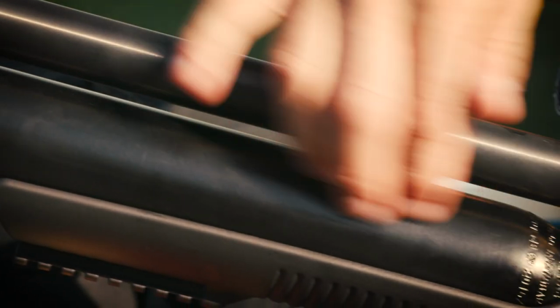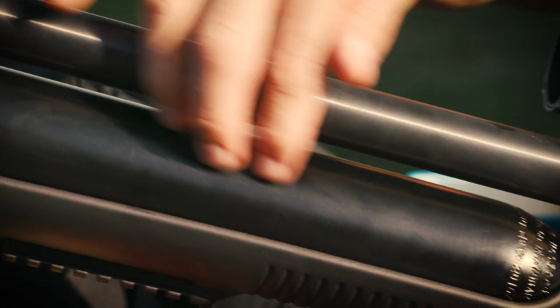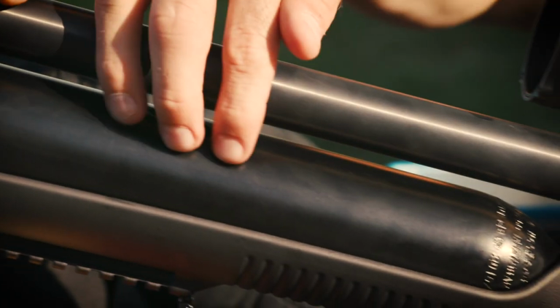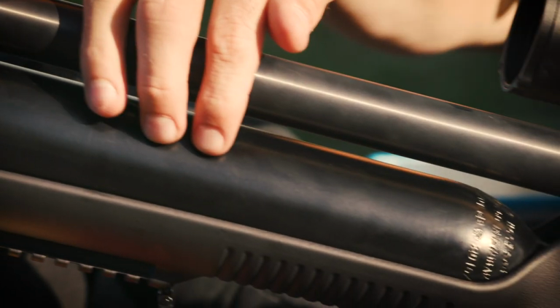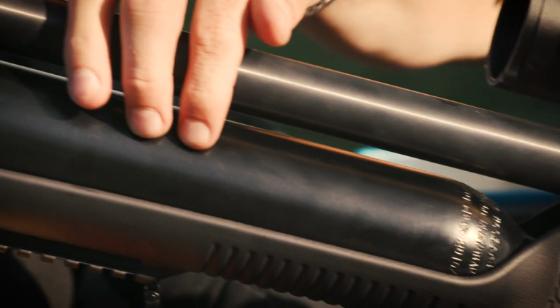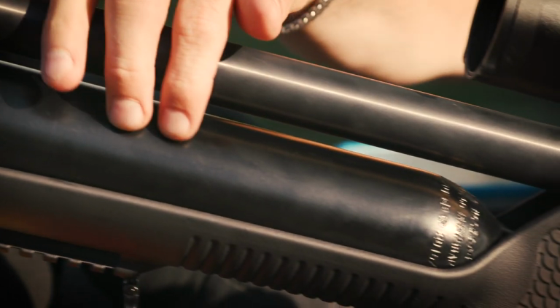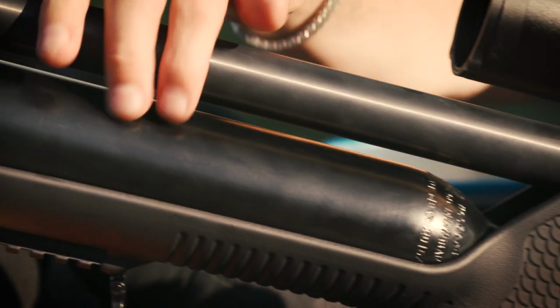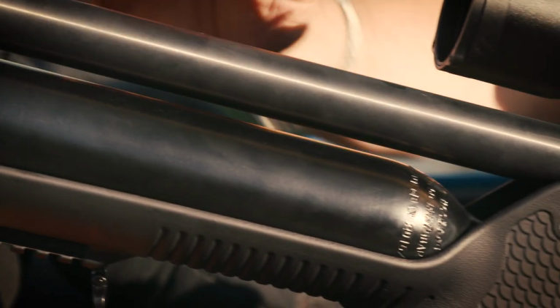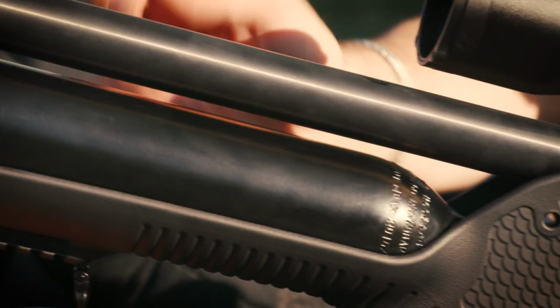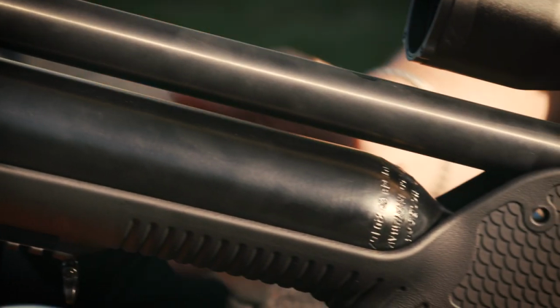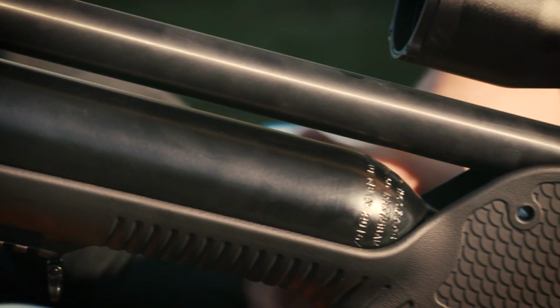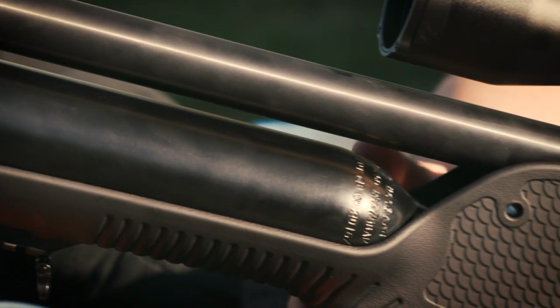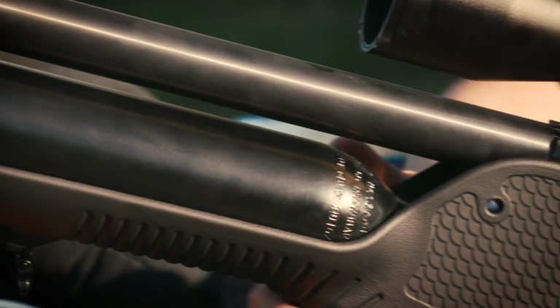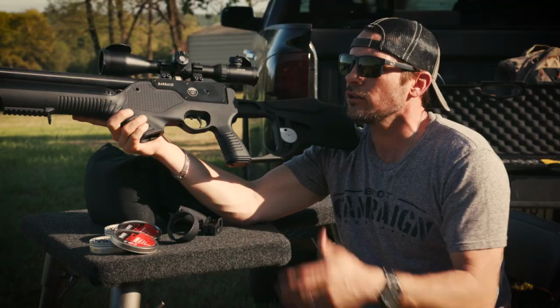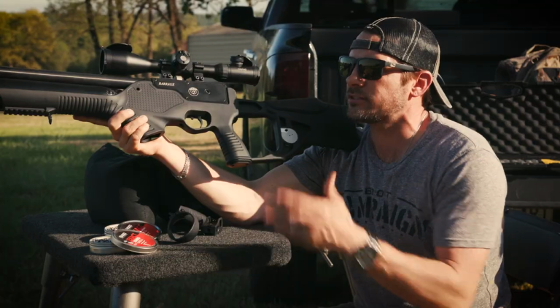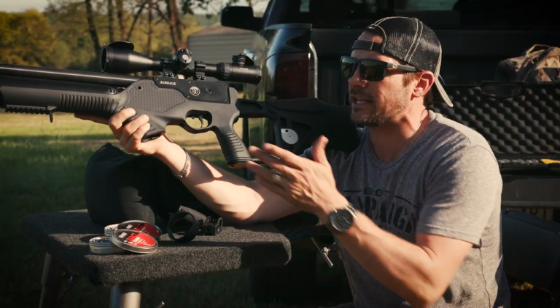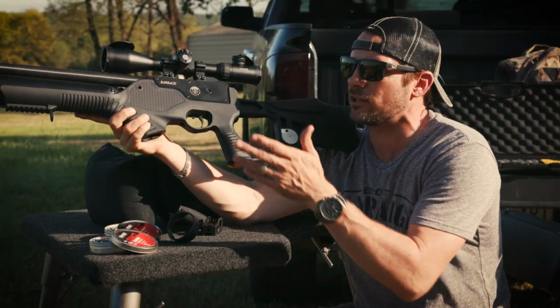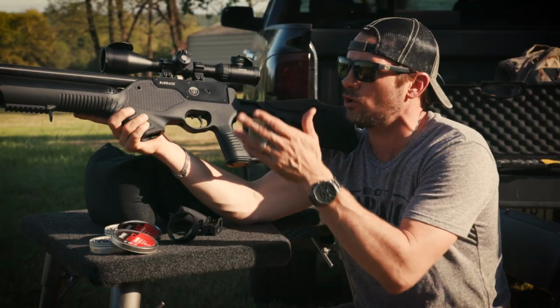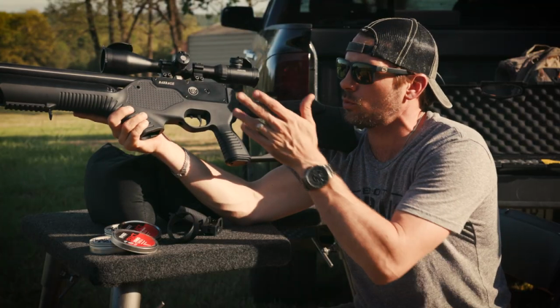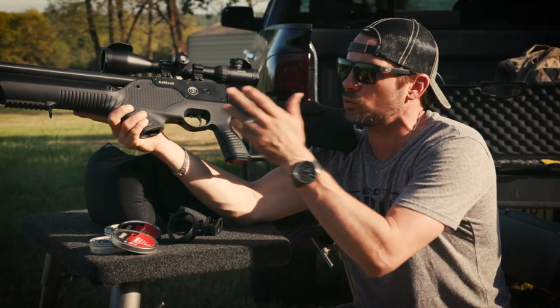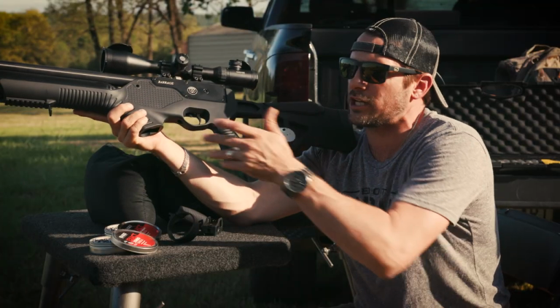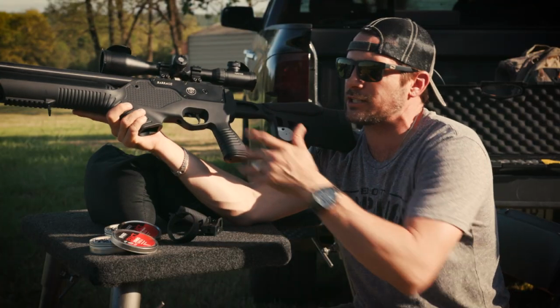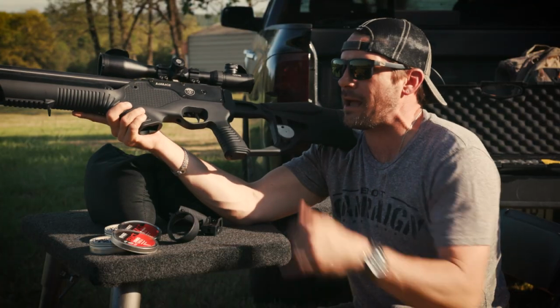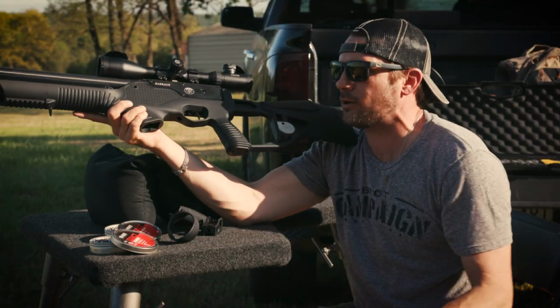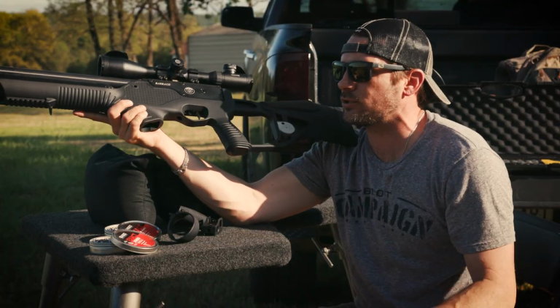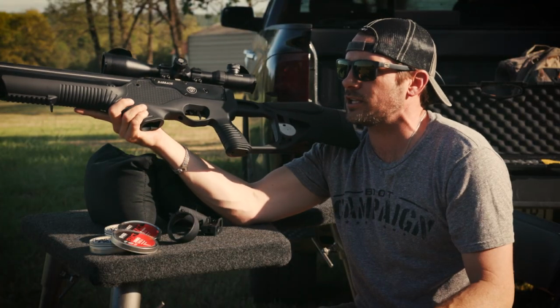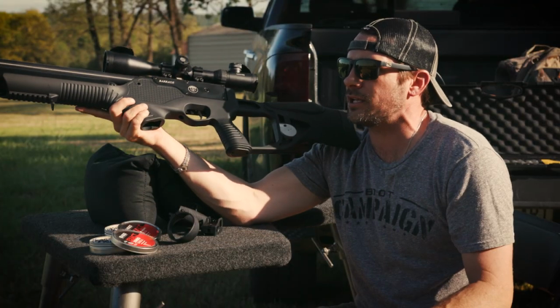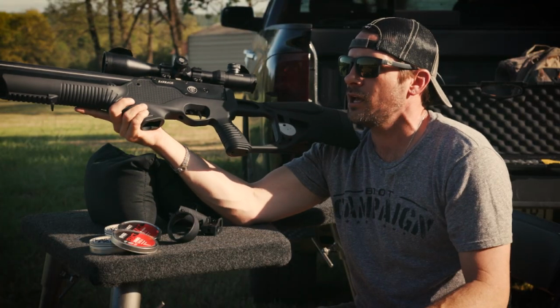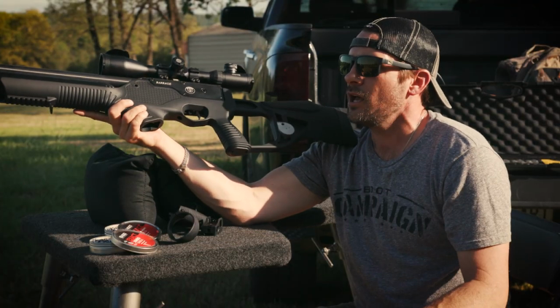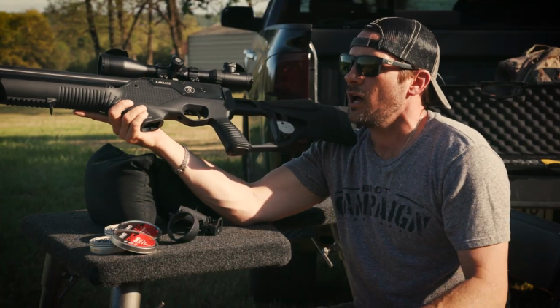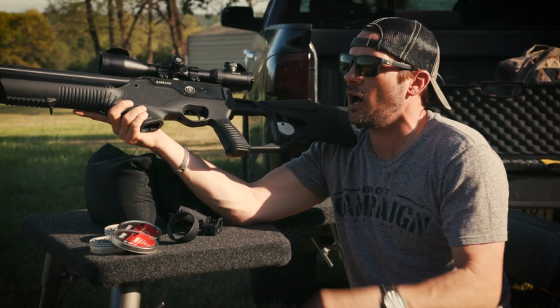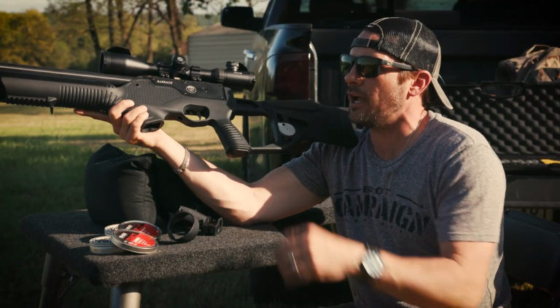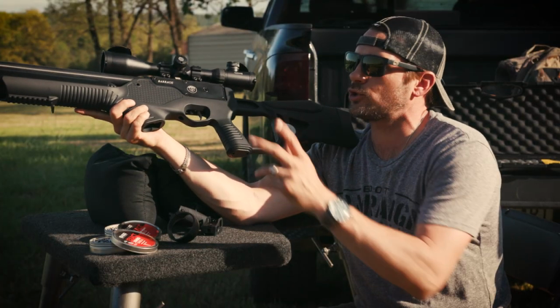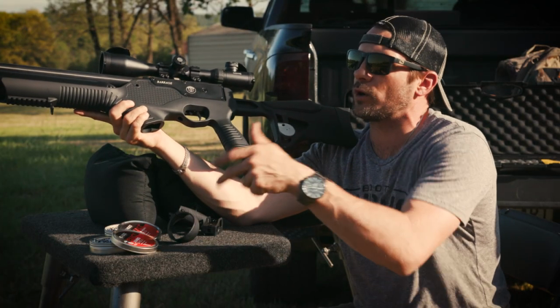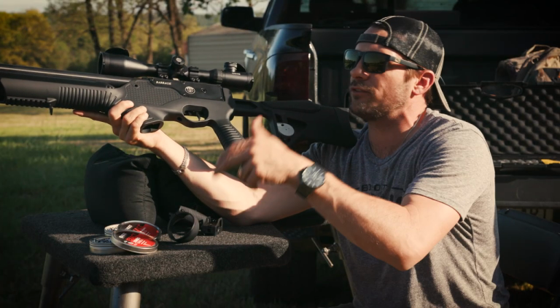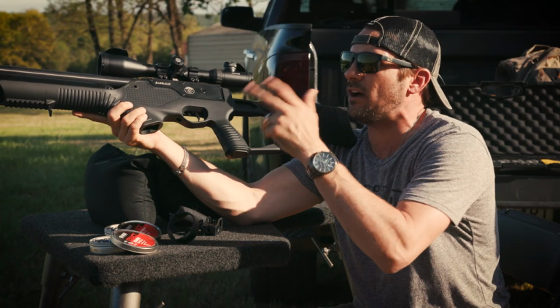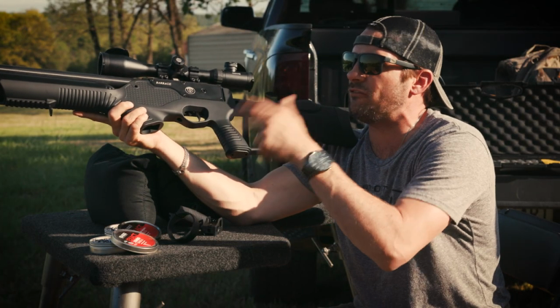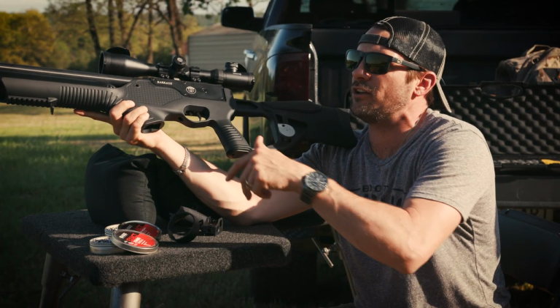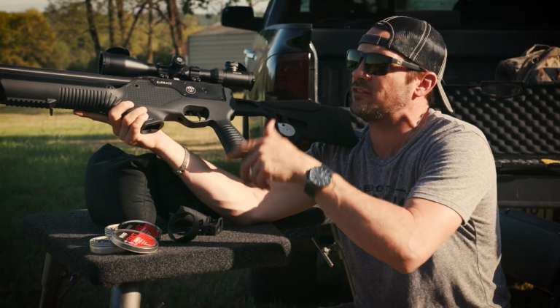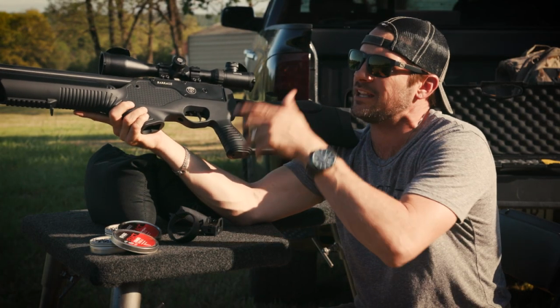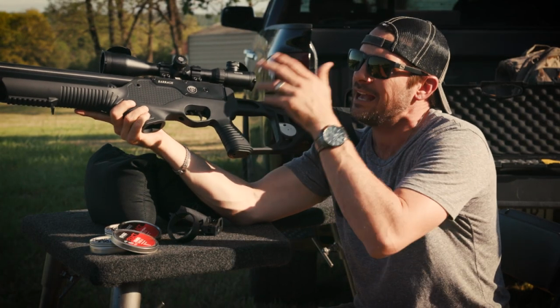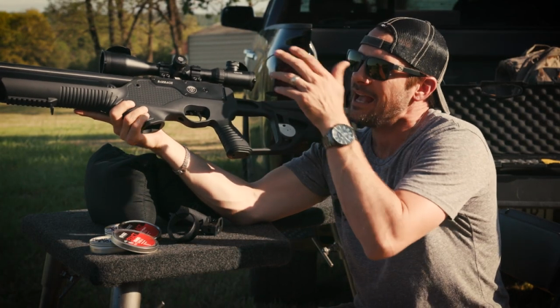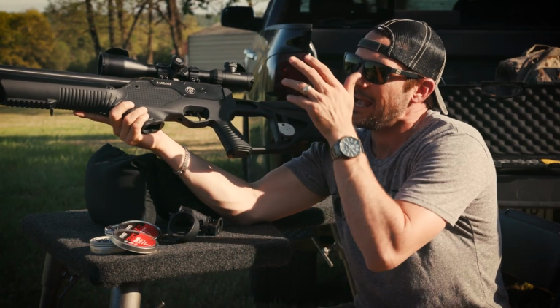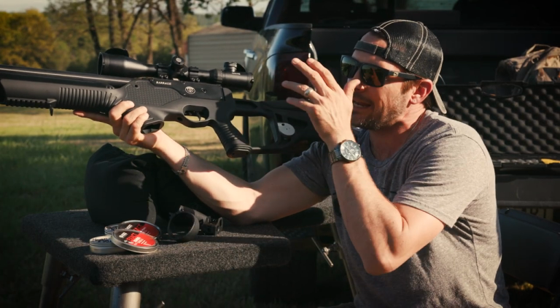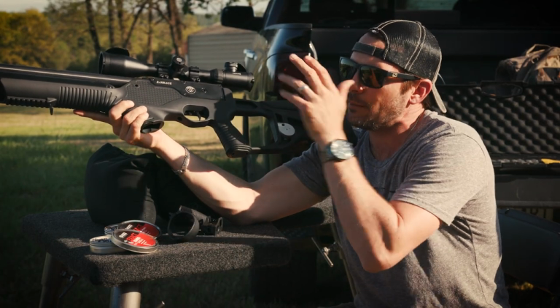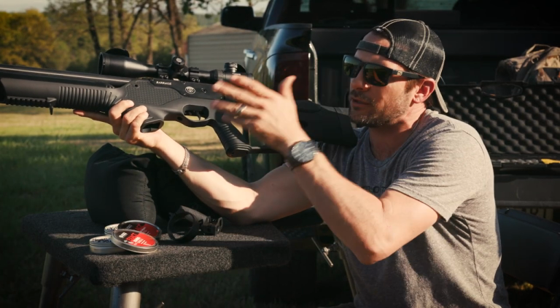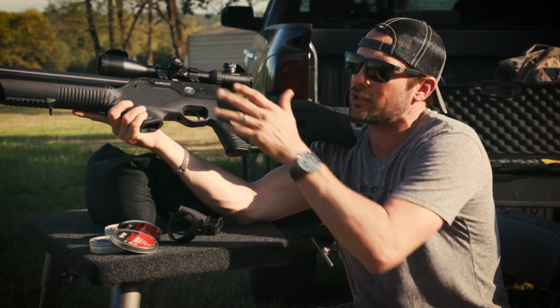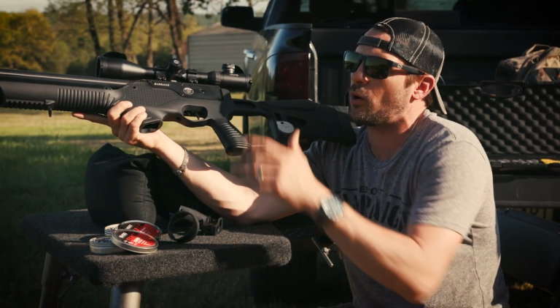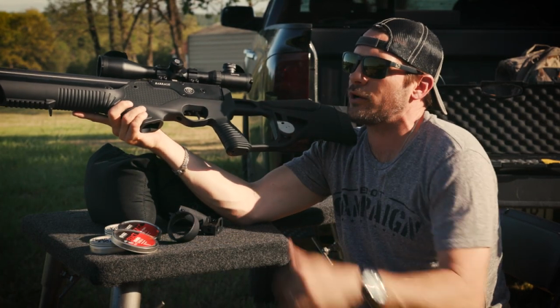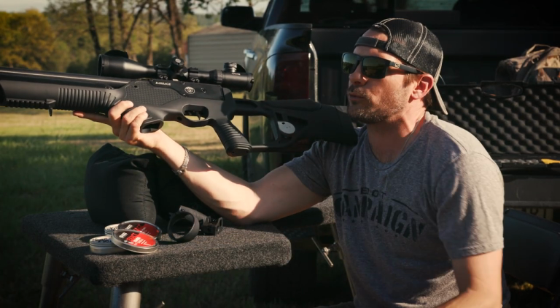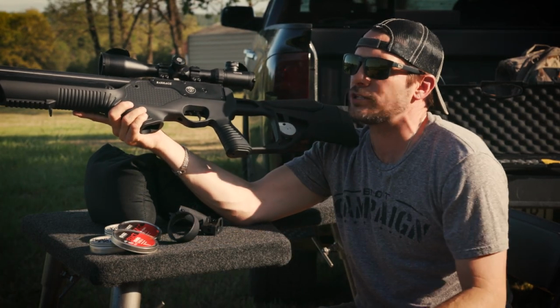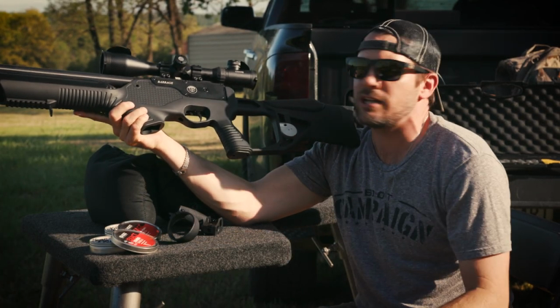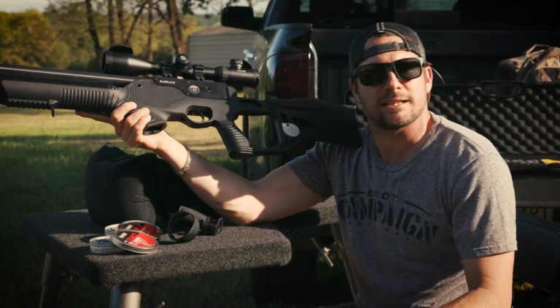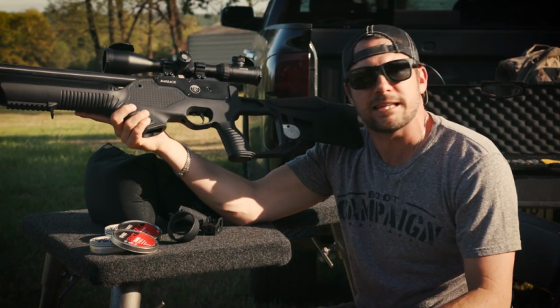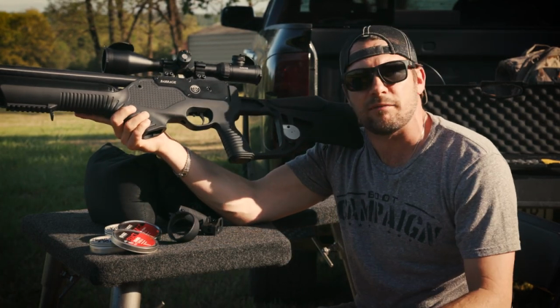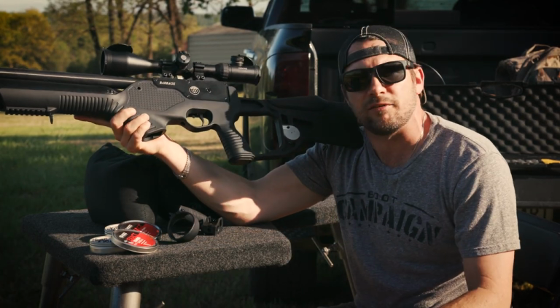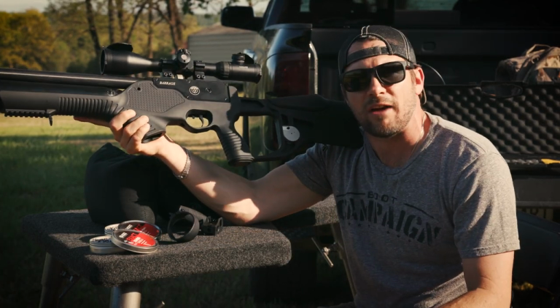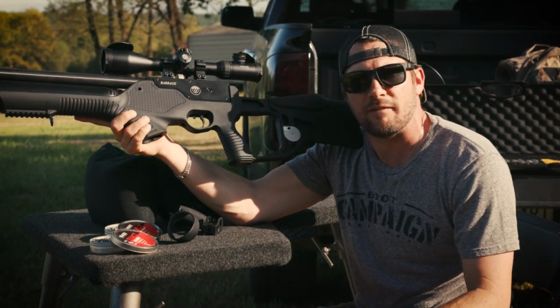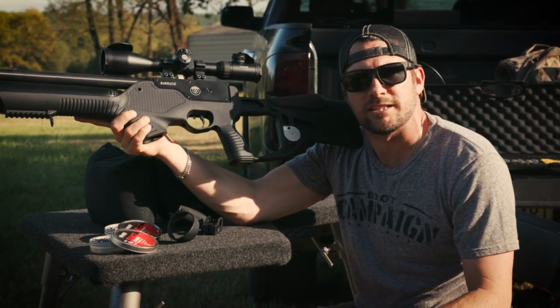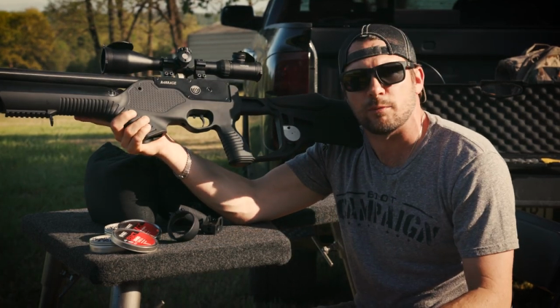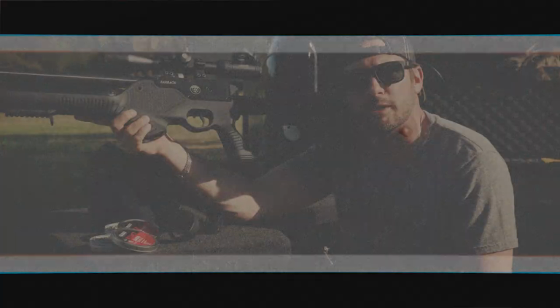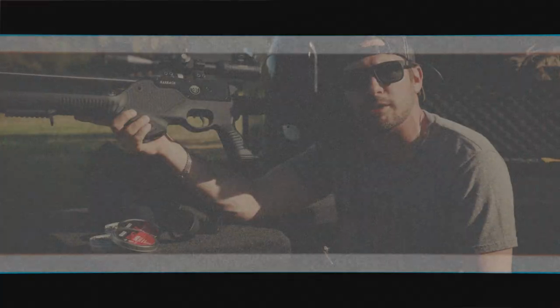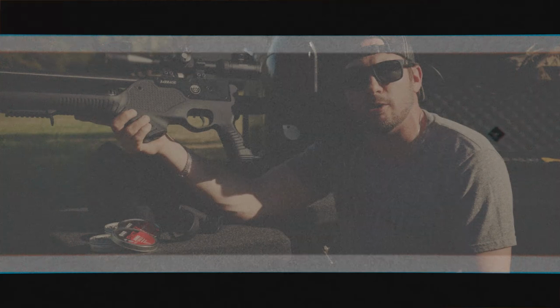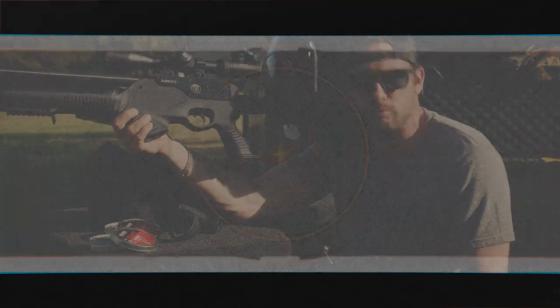It's got a 500cc tank up front in a bottle shape, and it's a semi-auto. We're at 2550 PSI and I'm going to reach out to 75 yards and see what it can do.